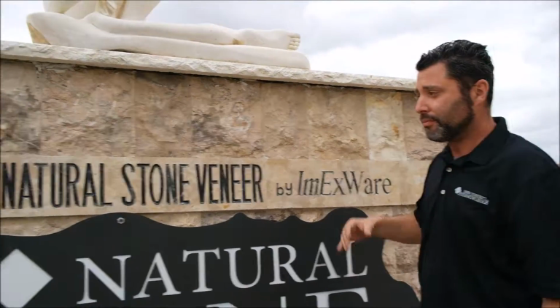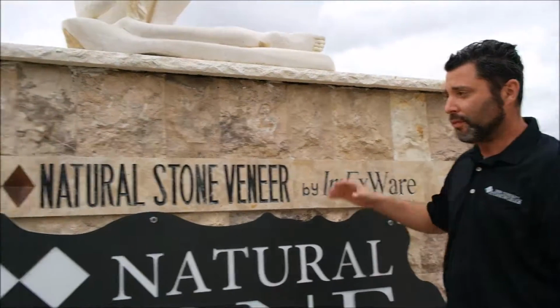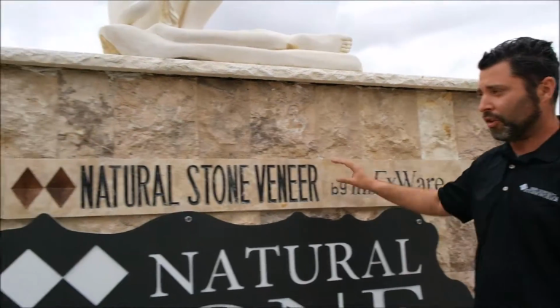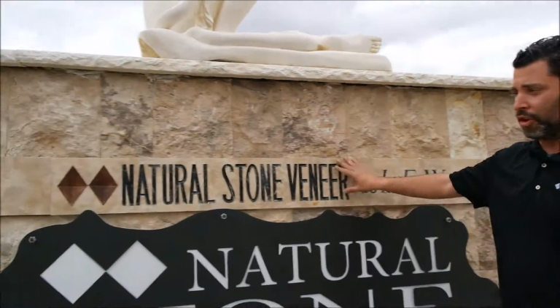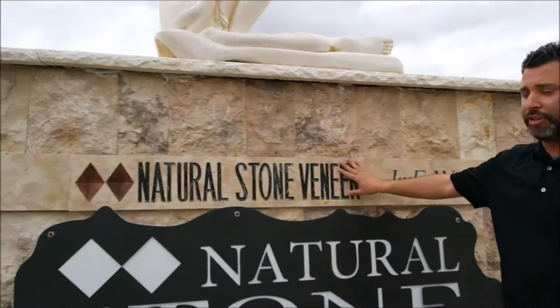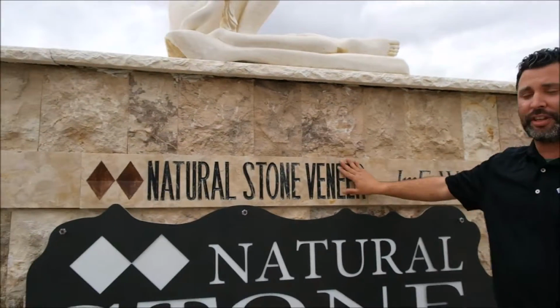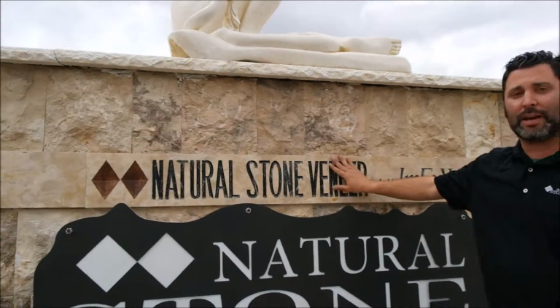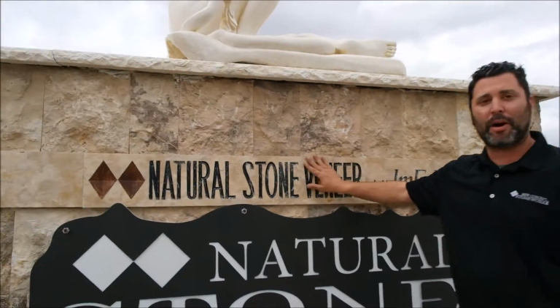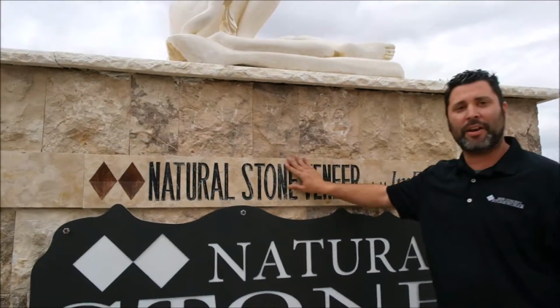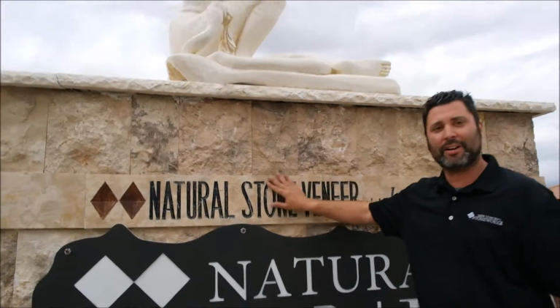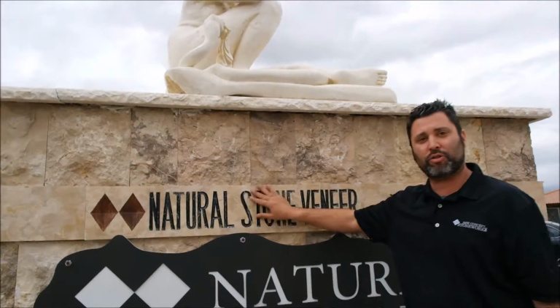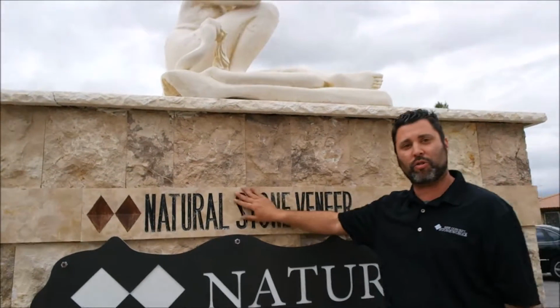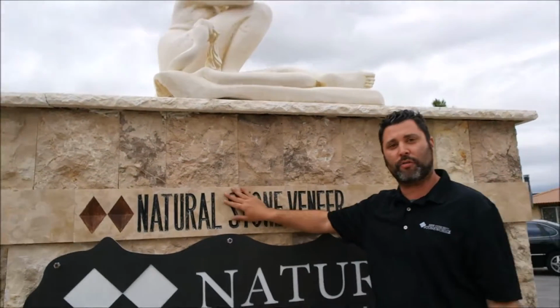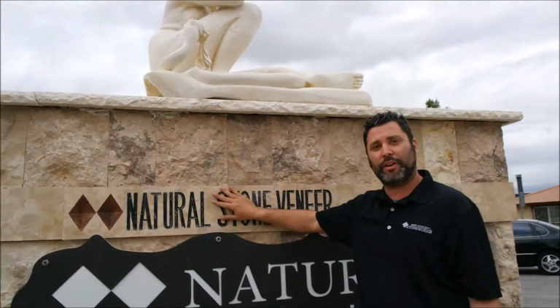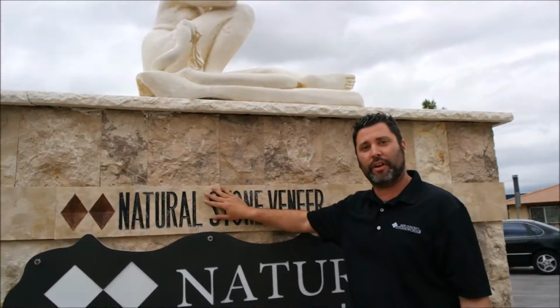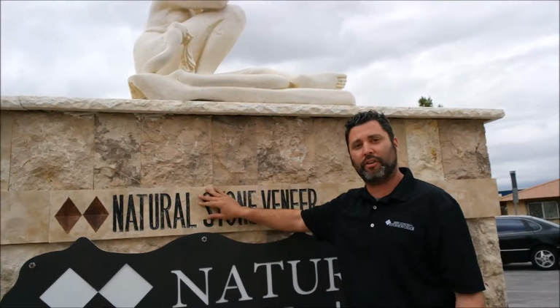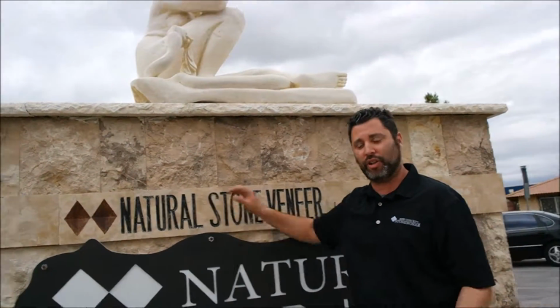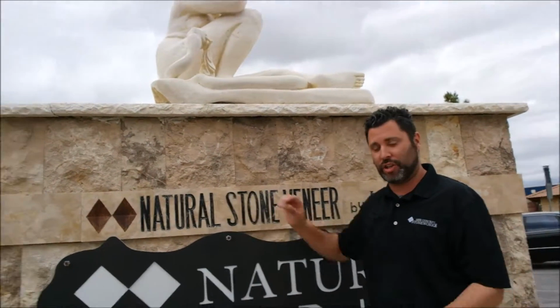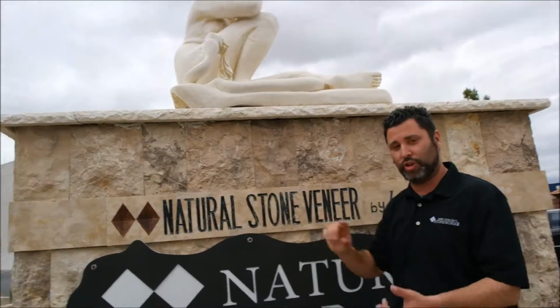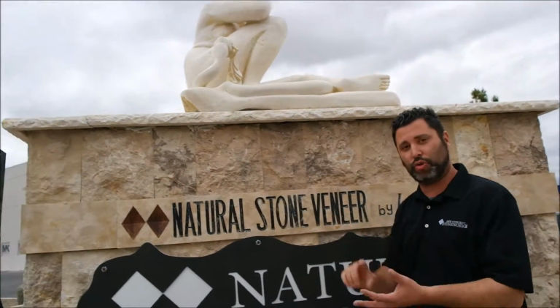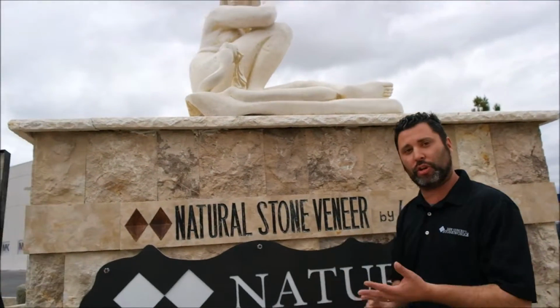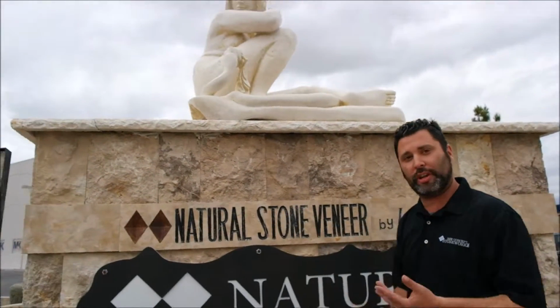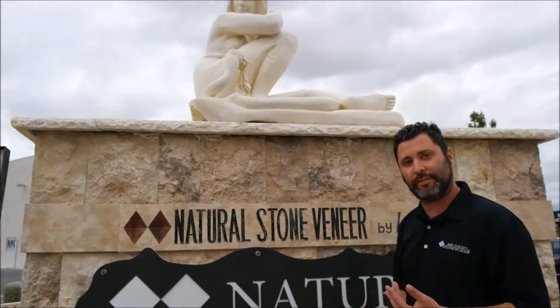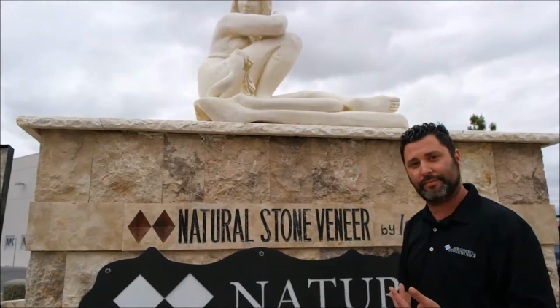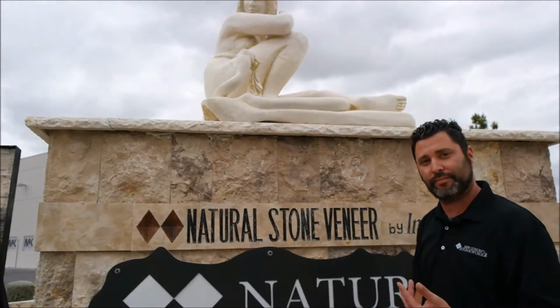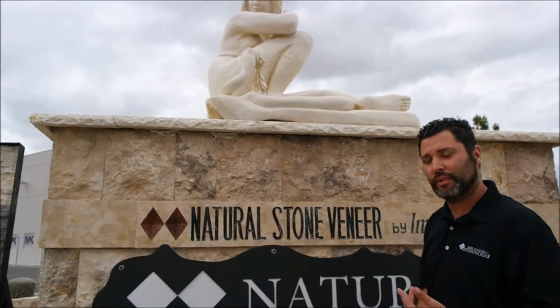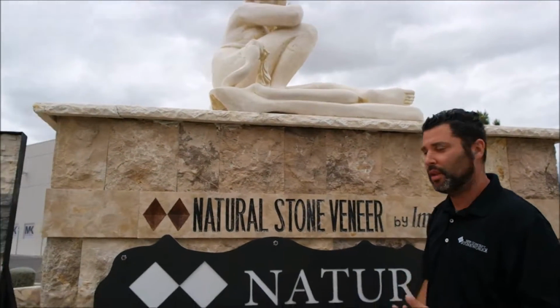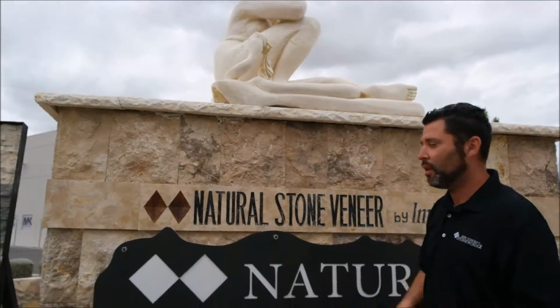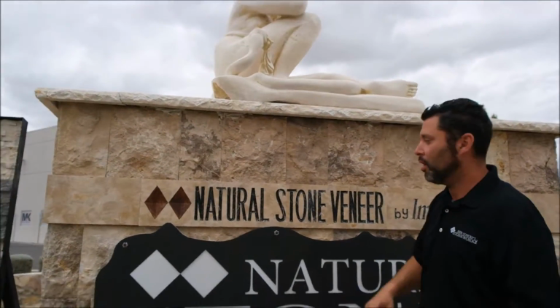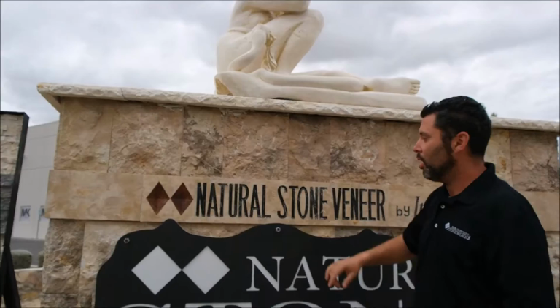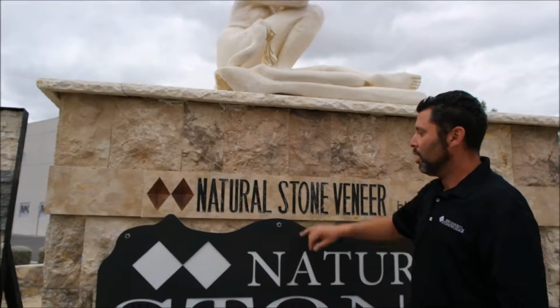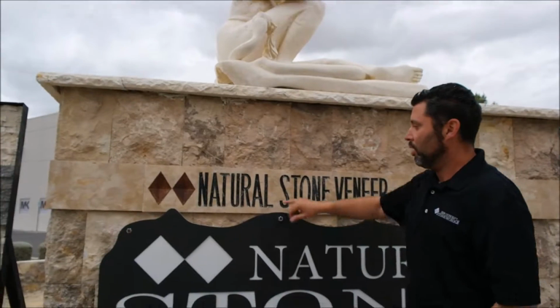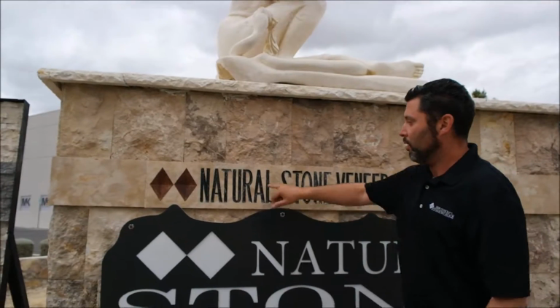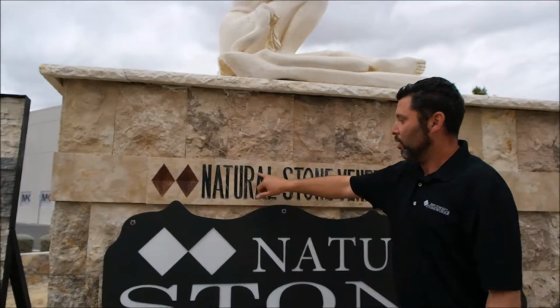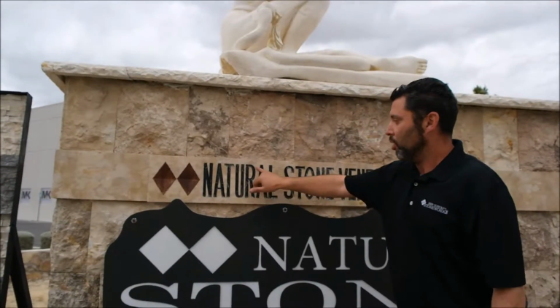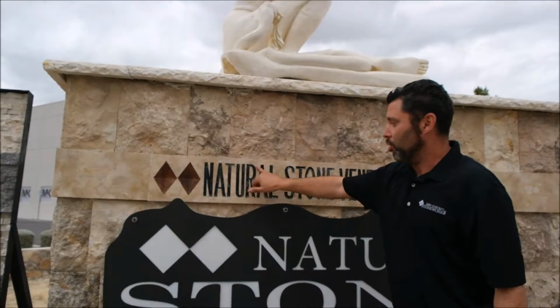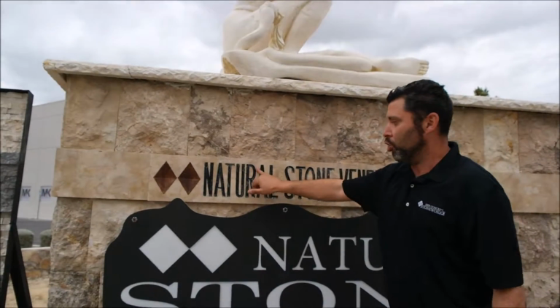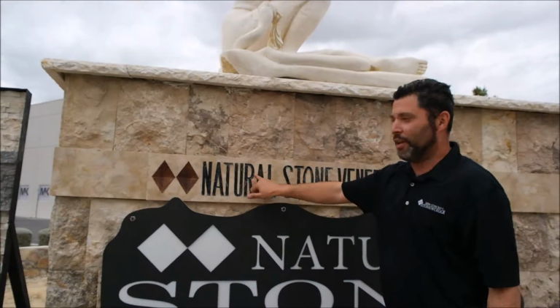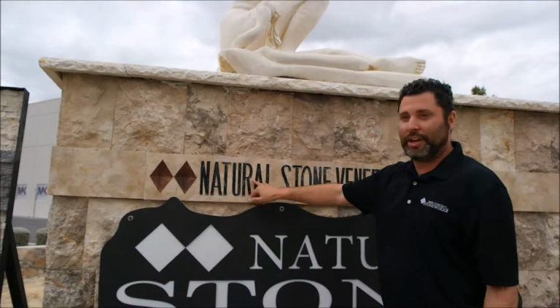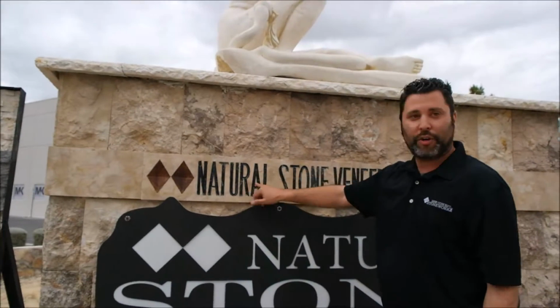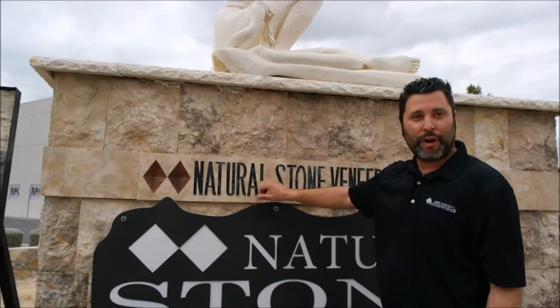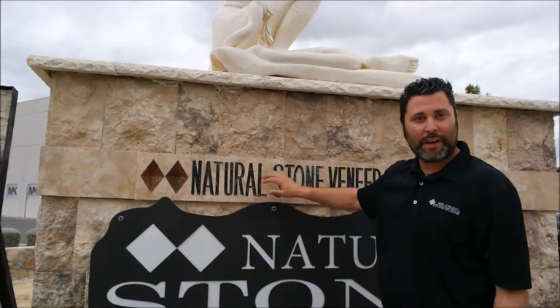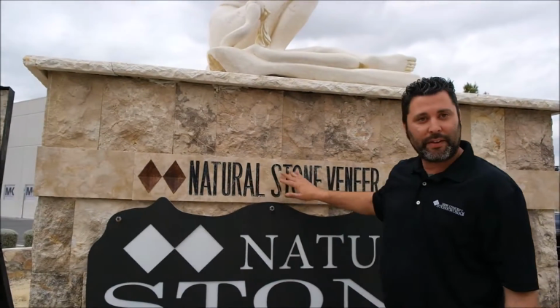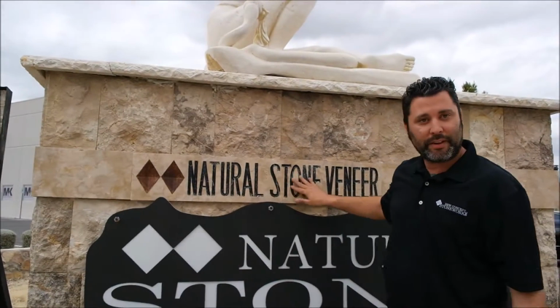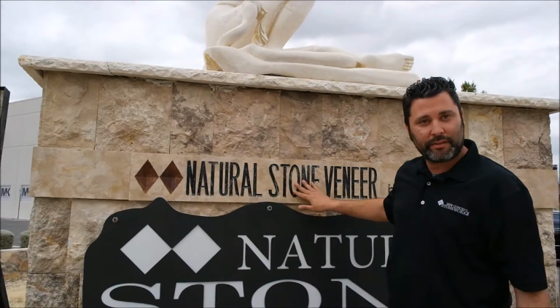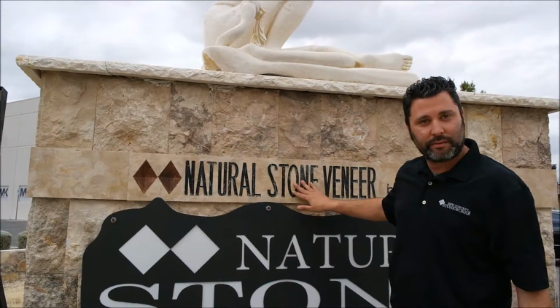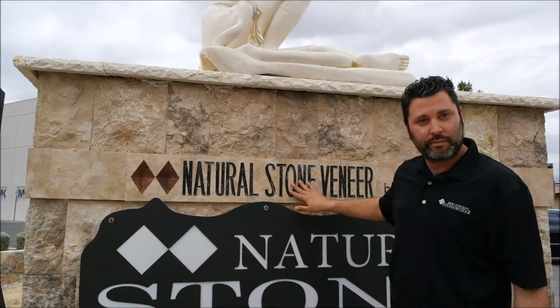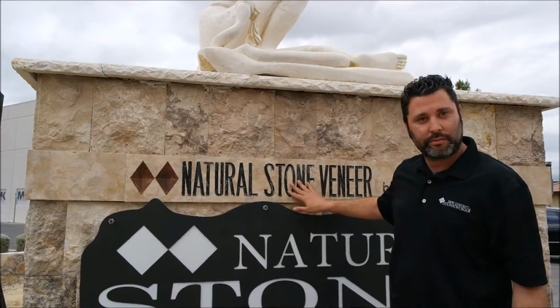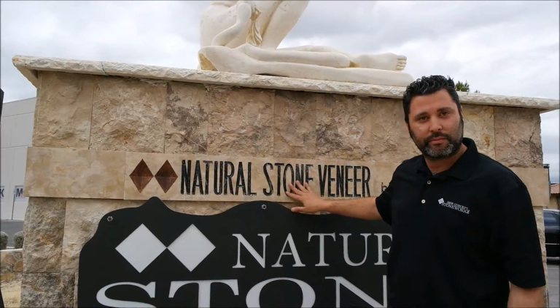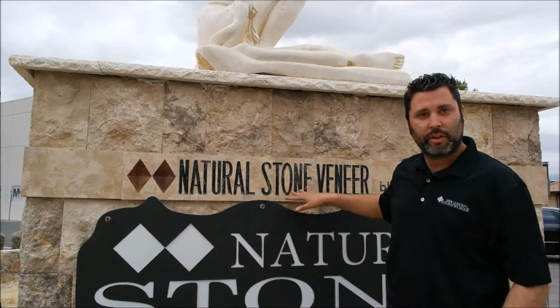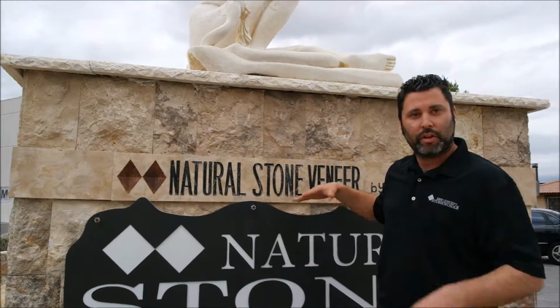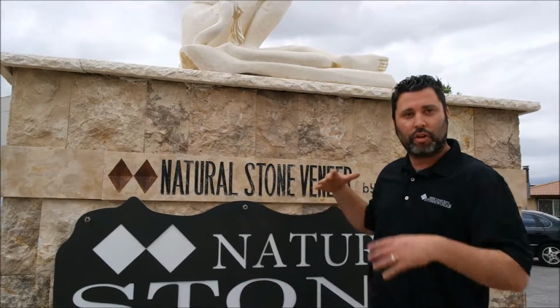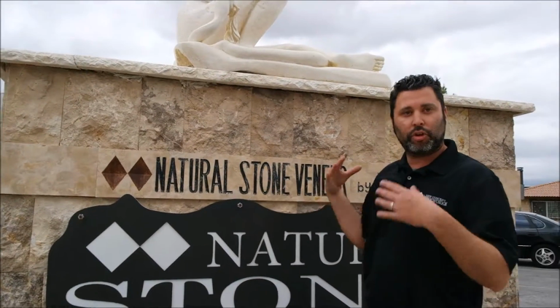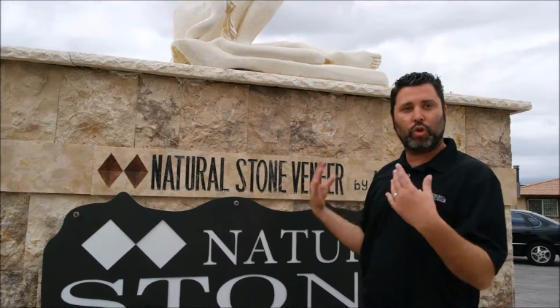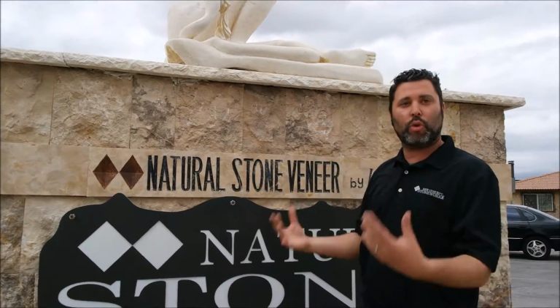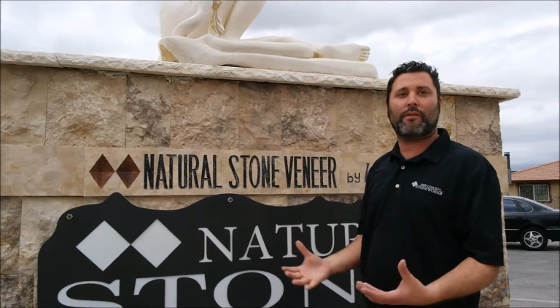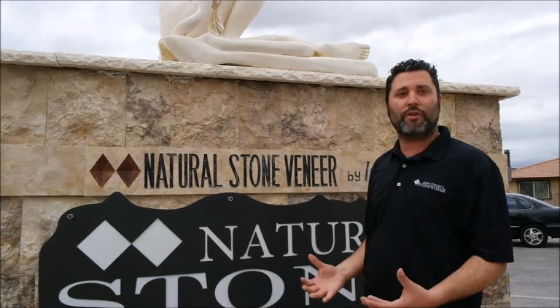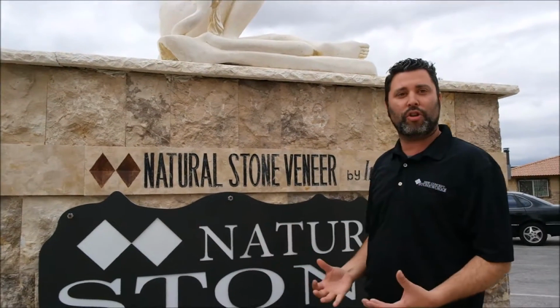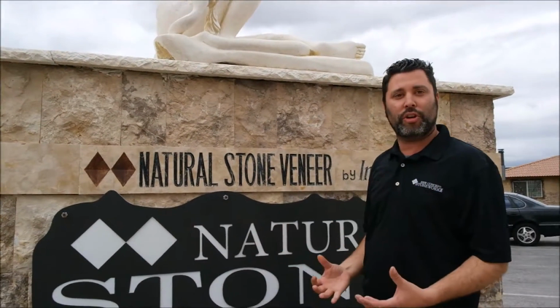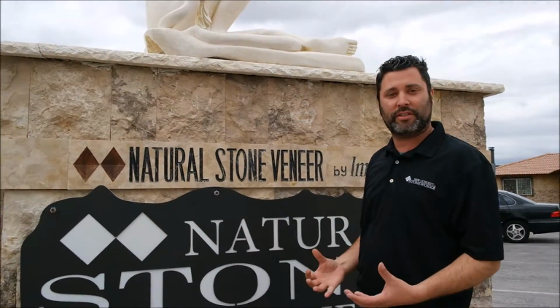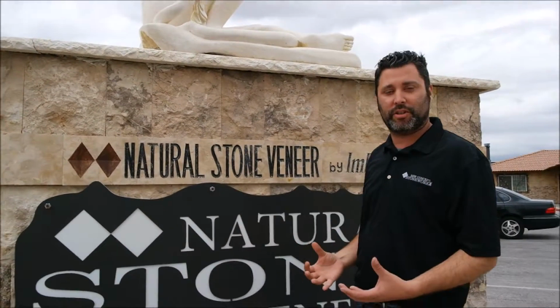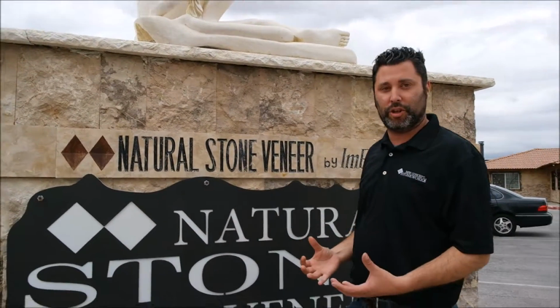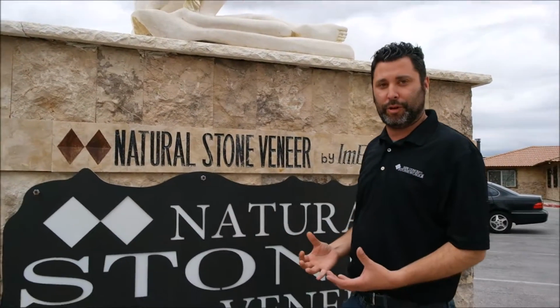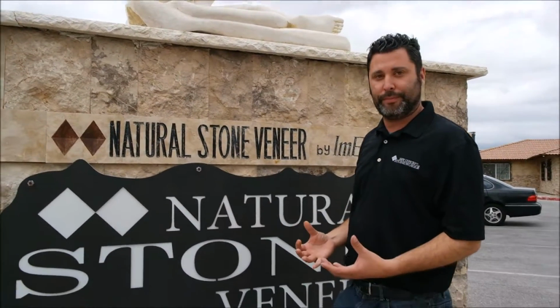The good thing about natural stone veneer is you can drill it, you can engrave it, you can do whatever you need to do.